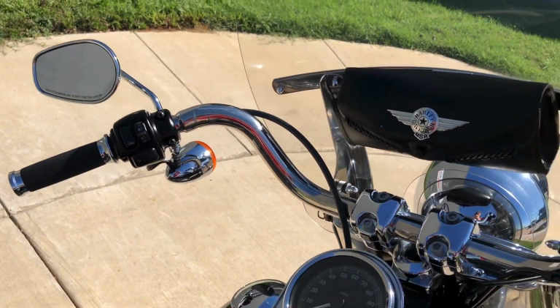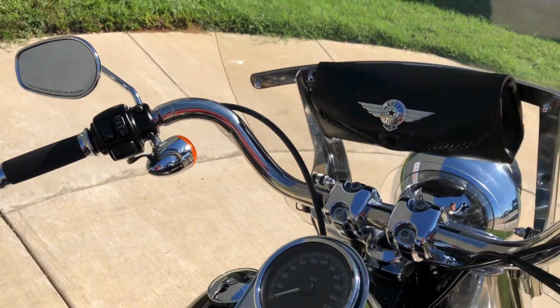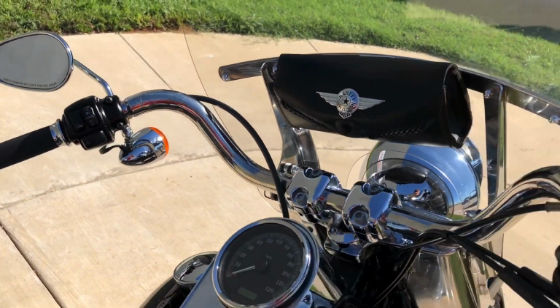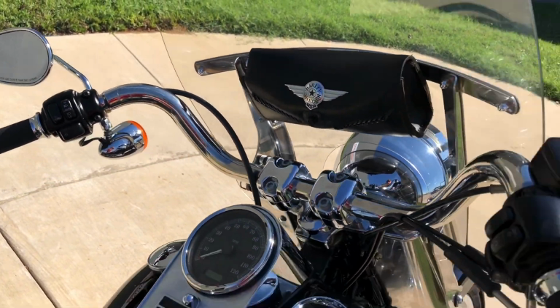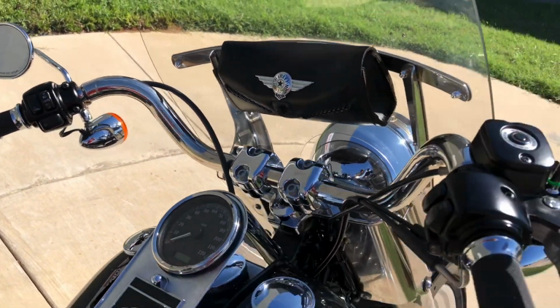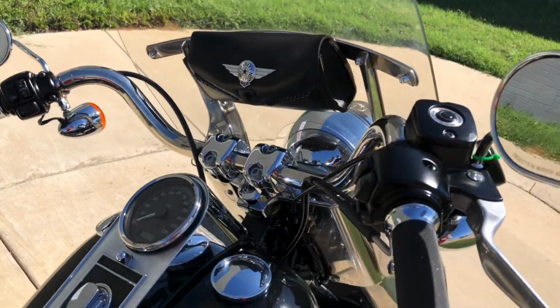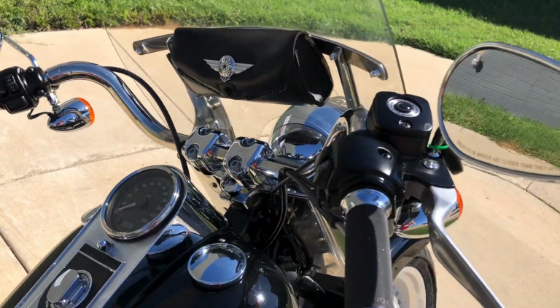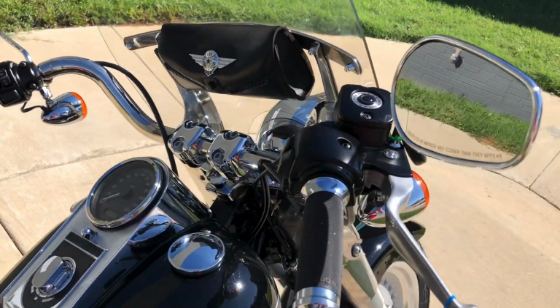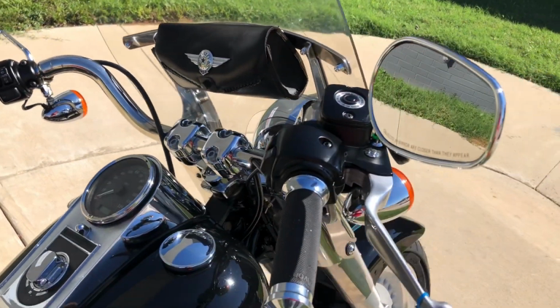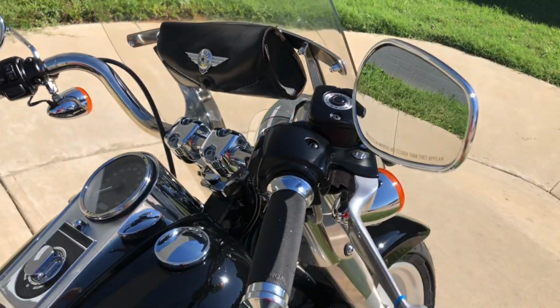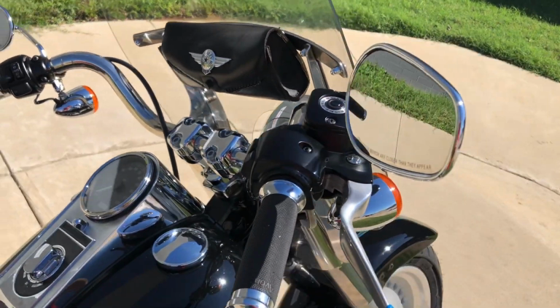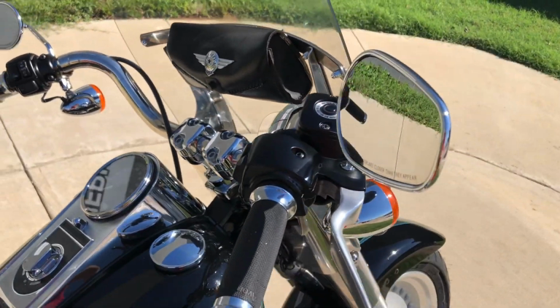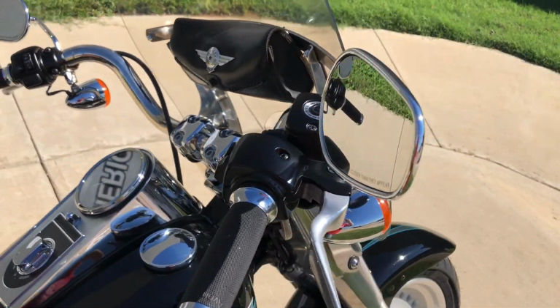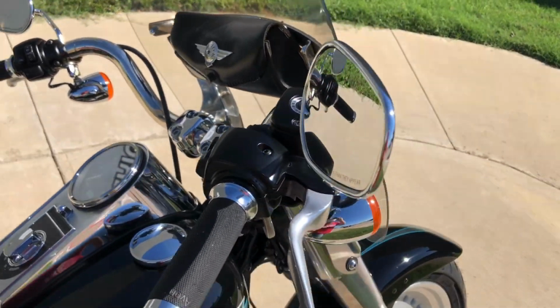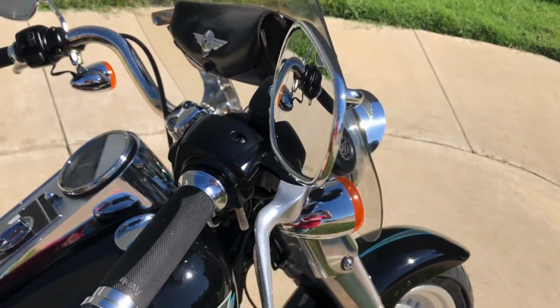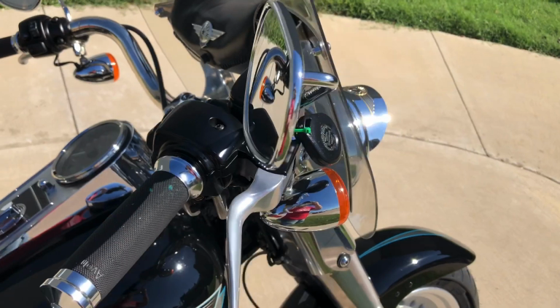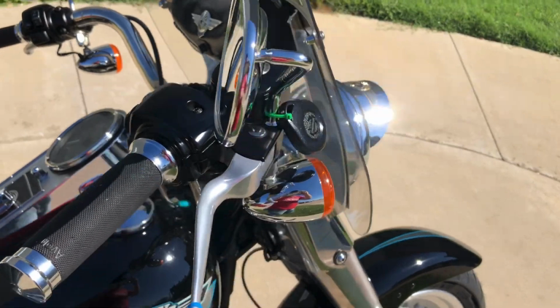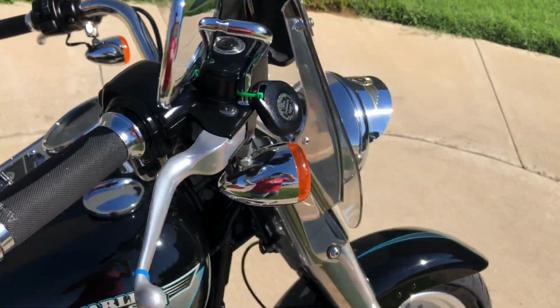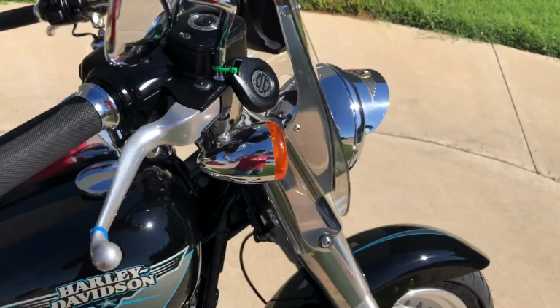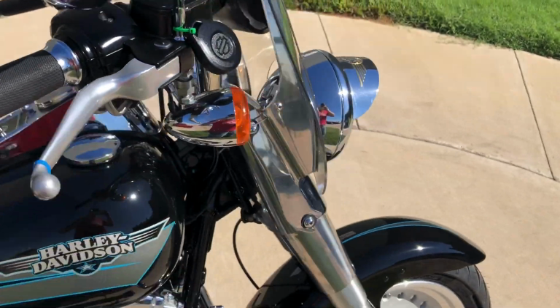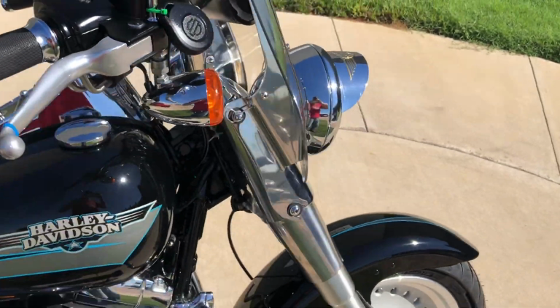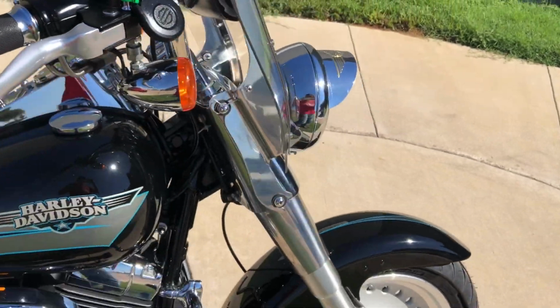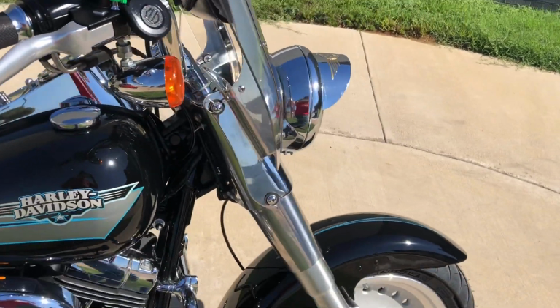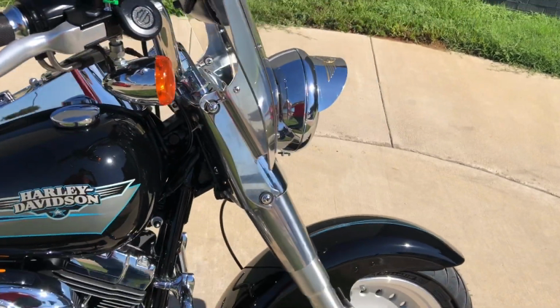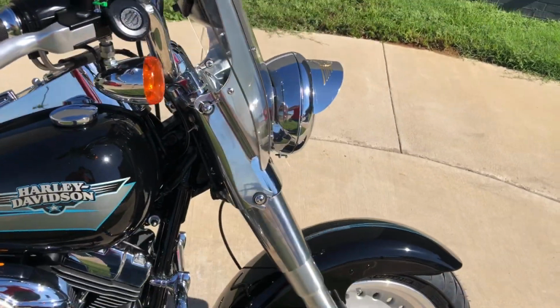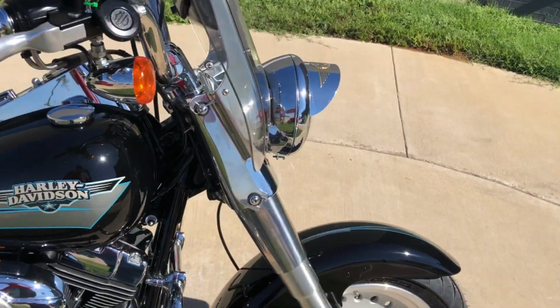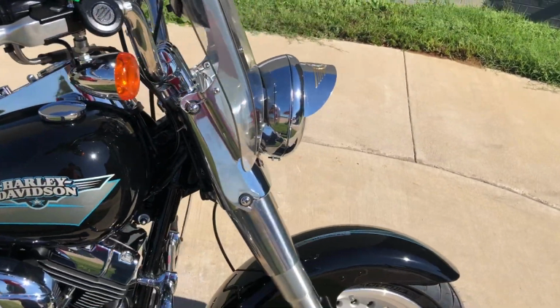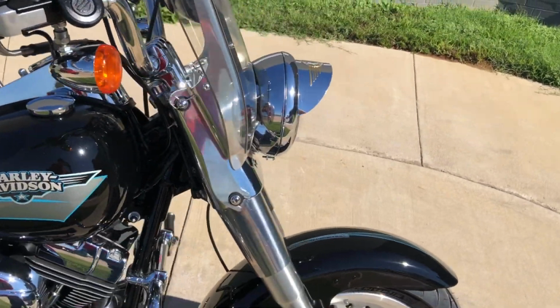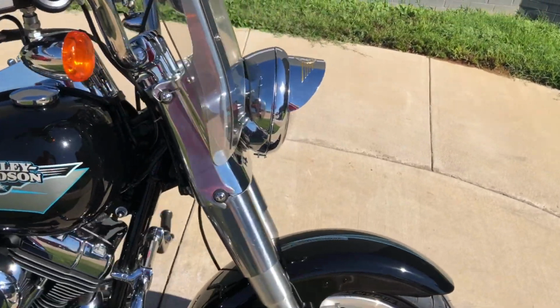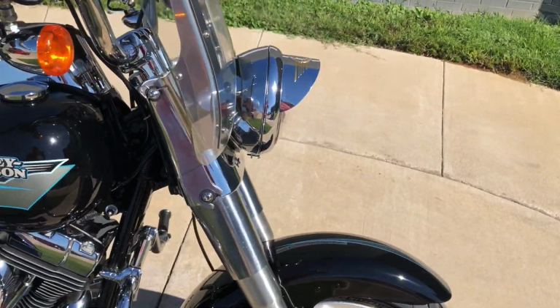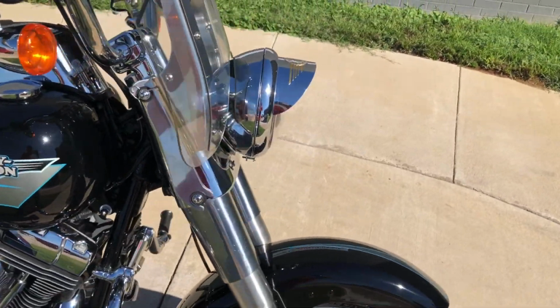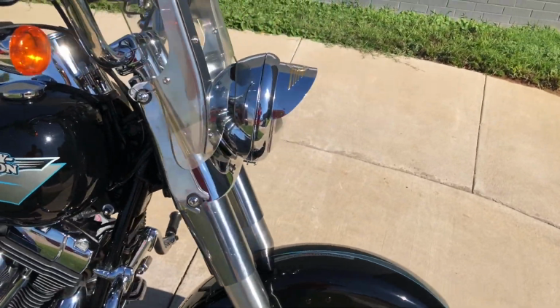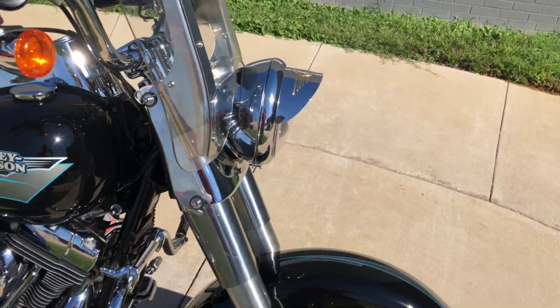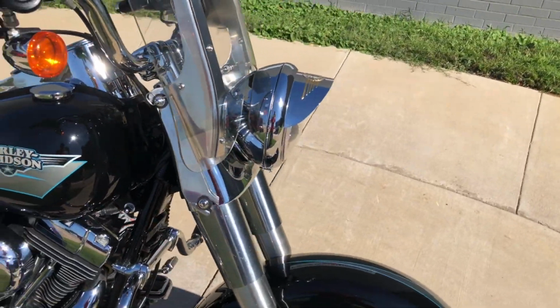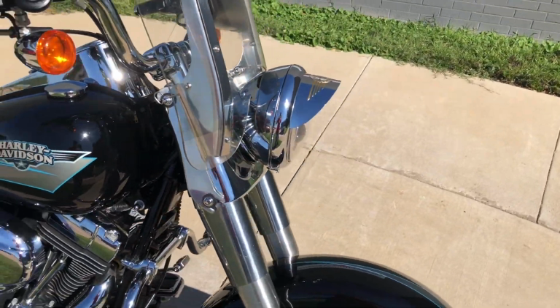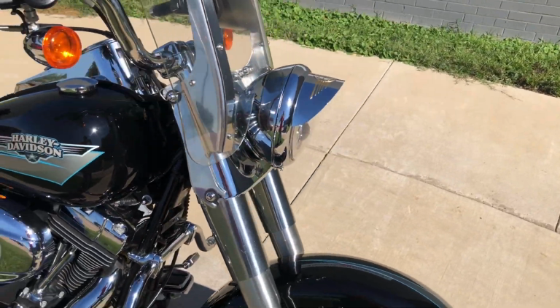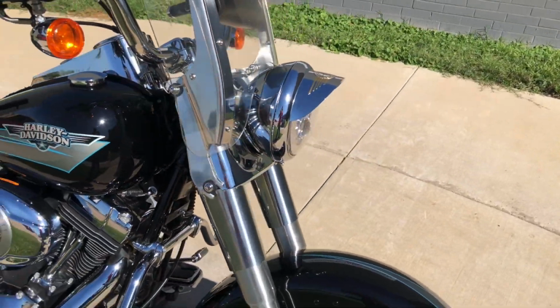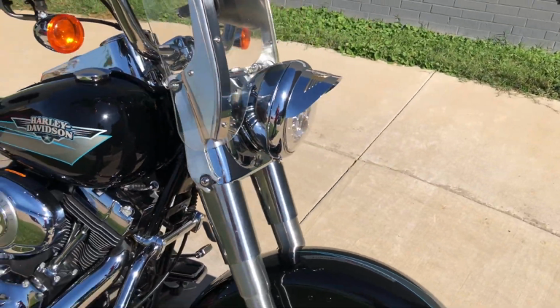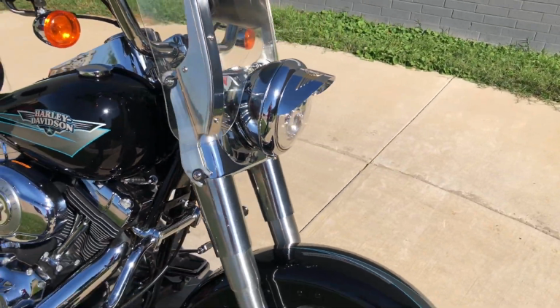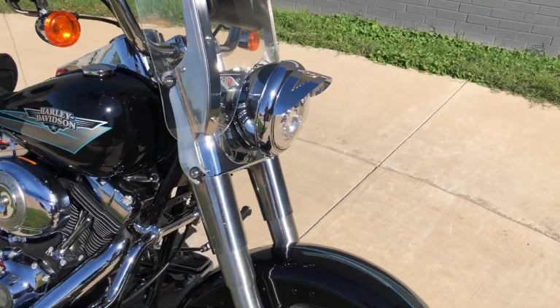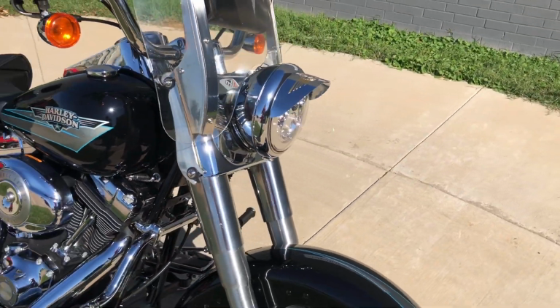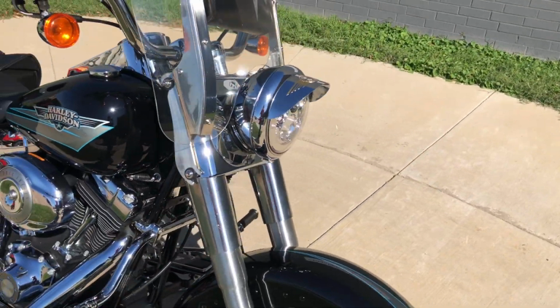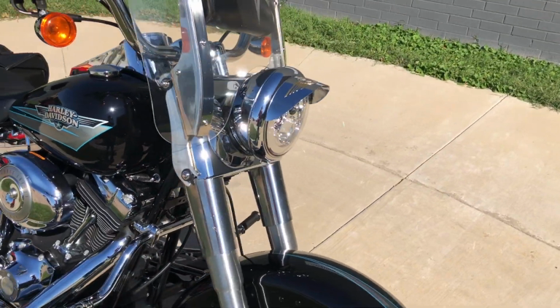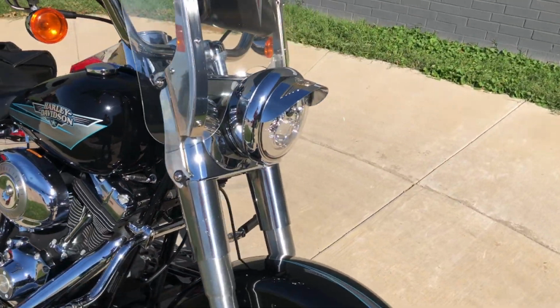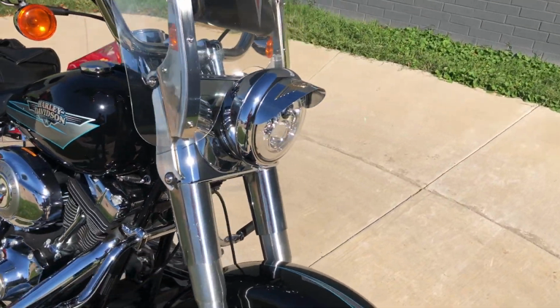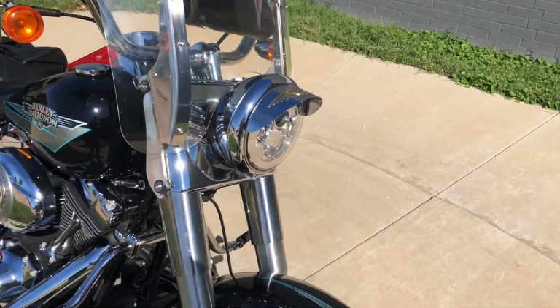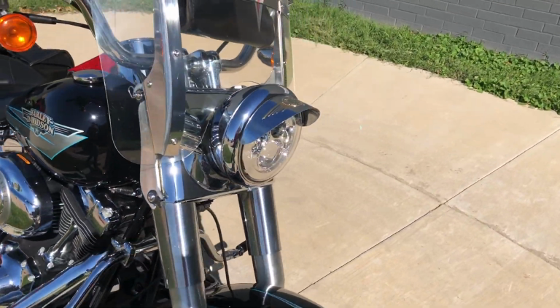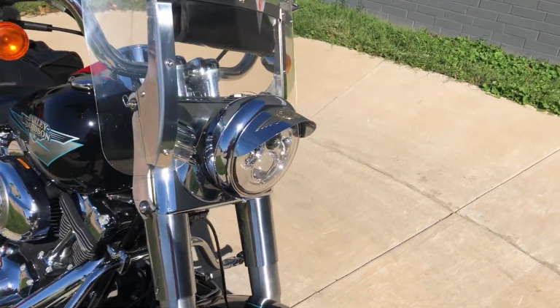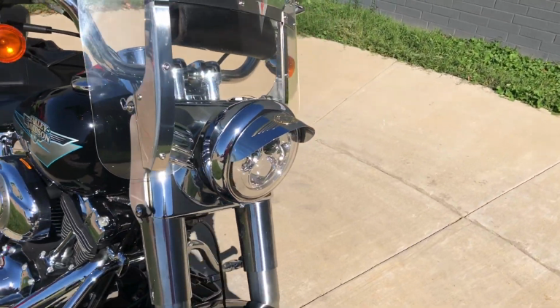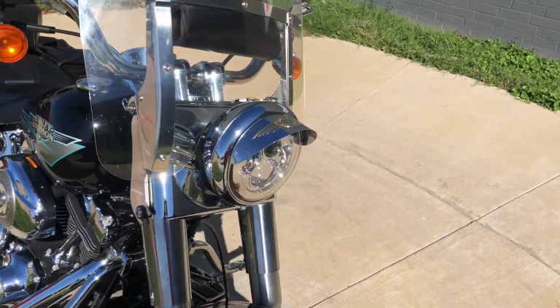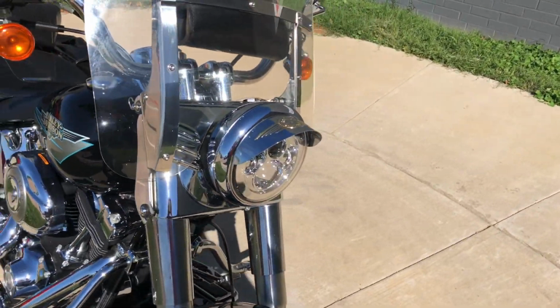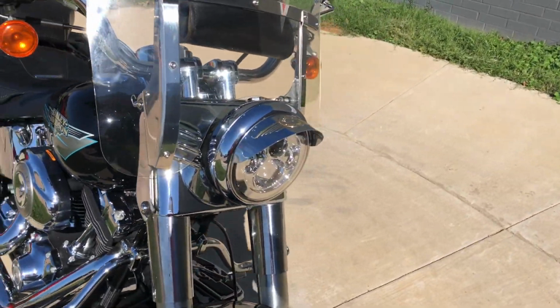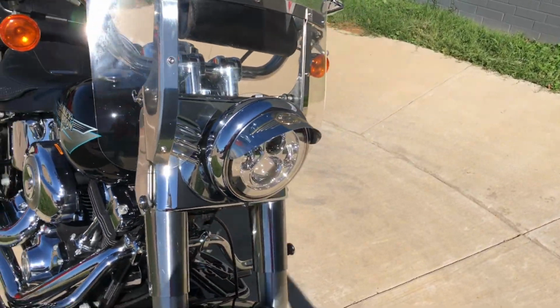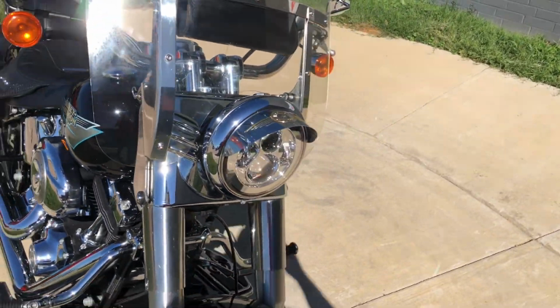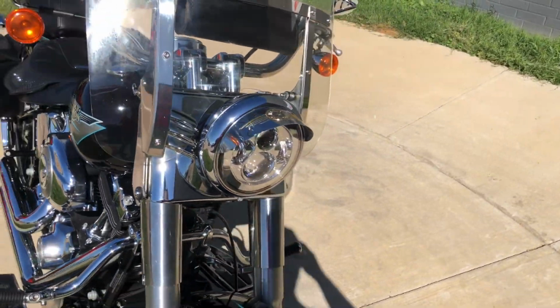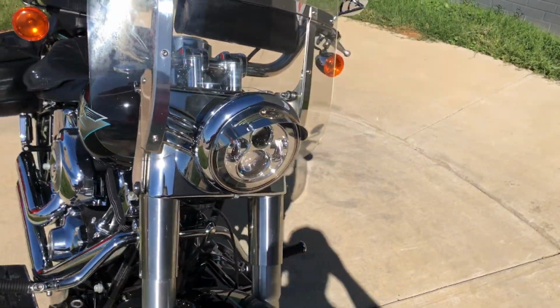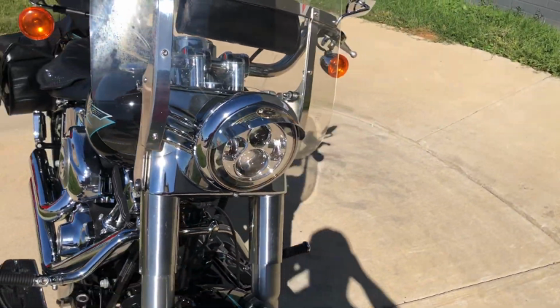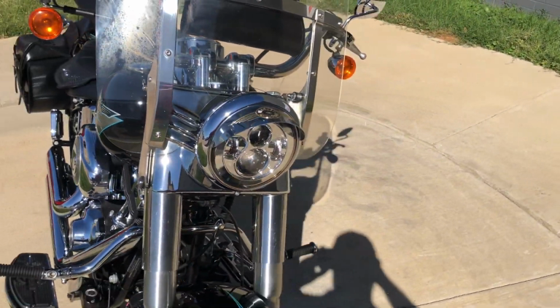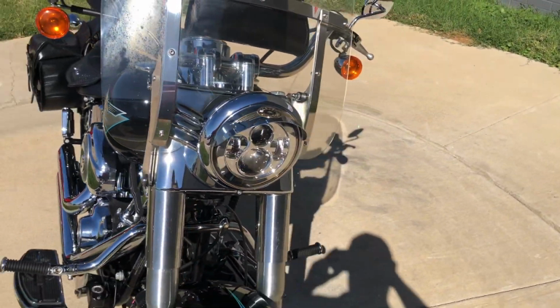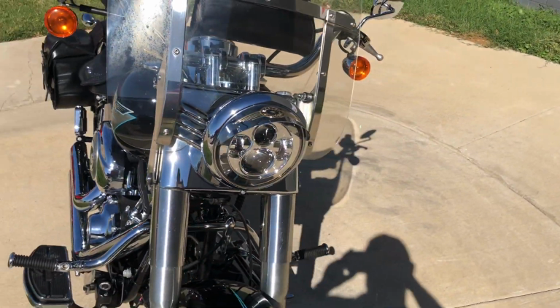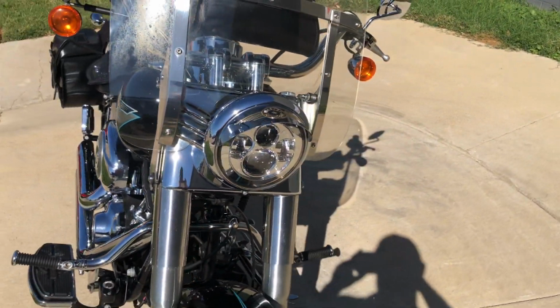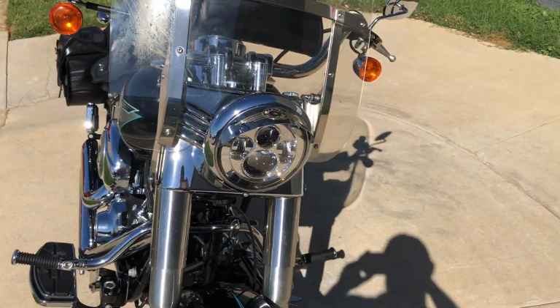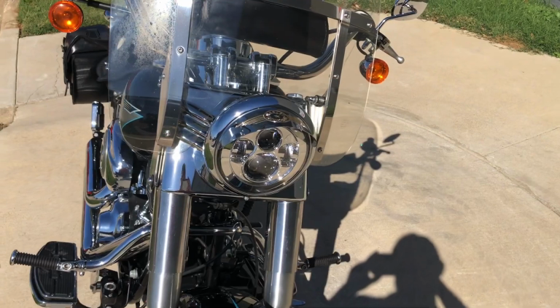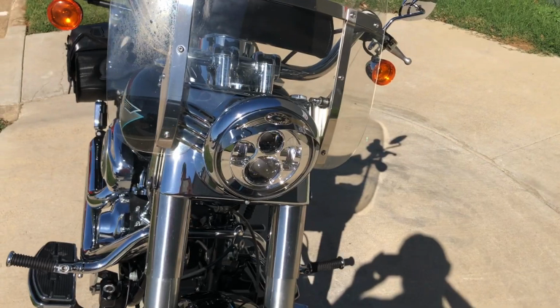You get the quick detach windshield with a leather storage pouch, and an LED headlight with a chrome visor on it.